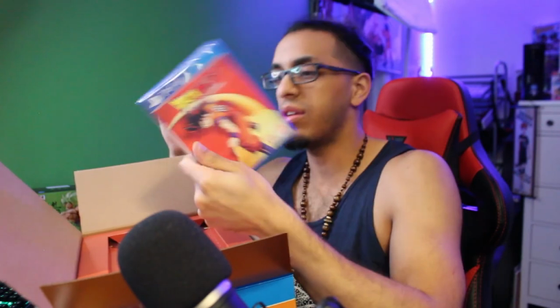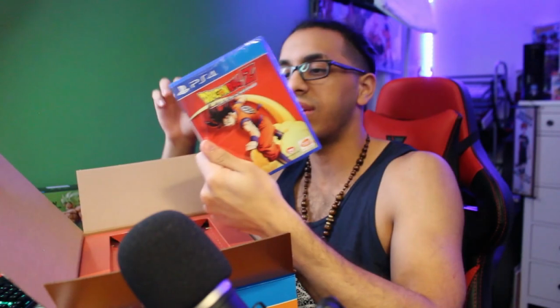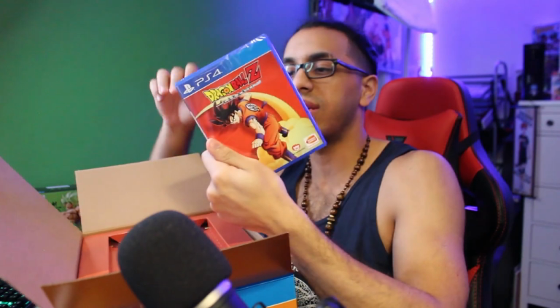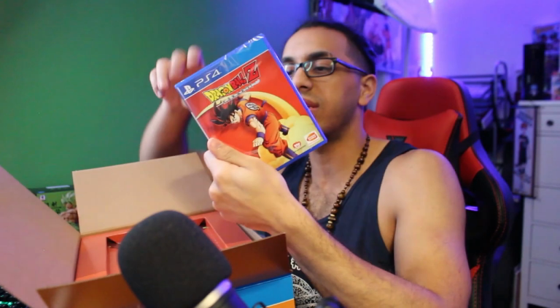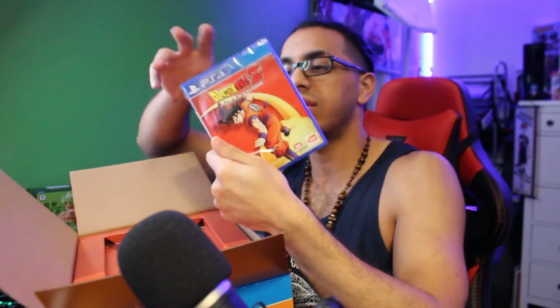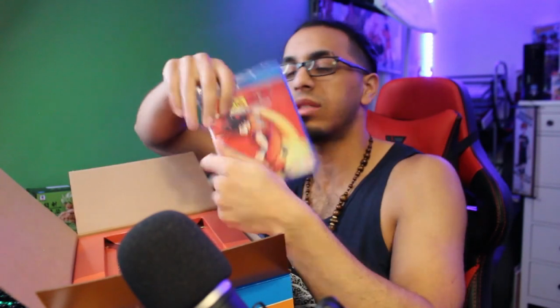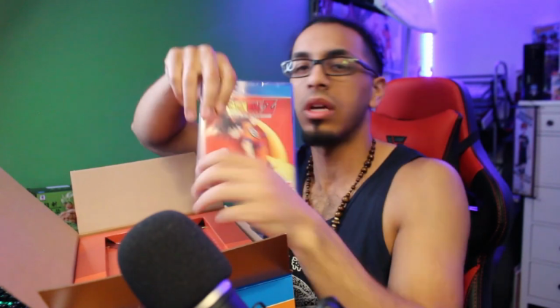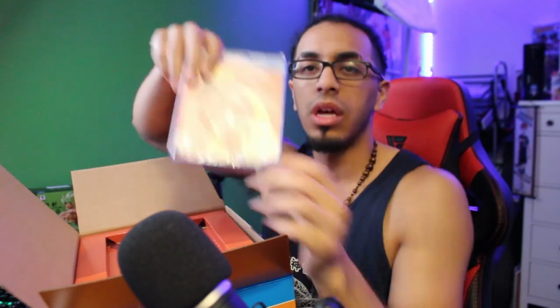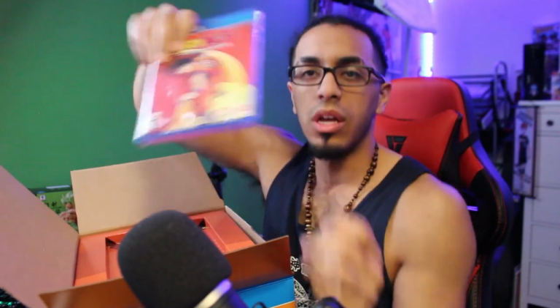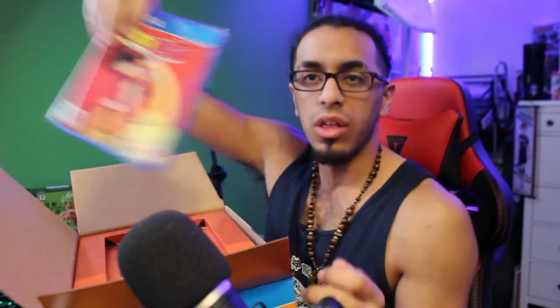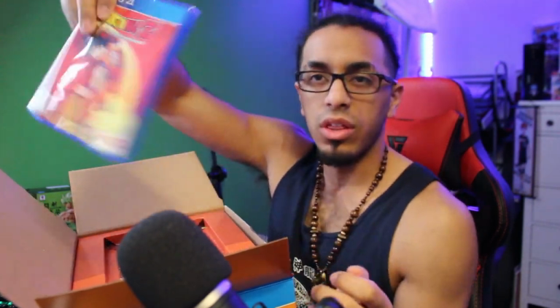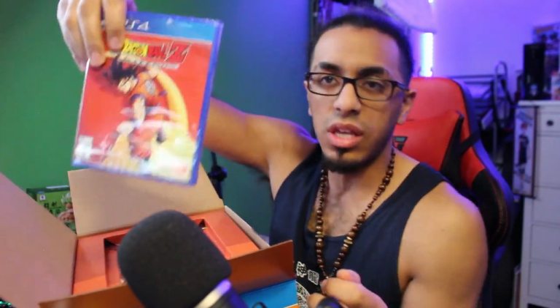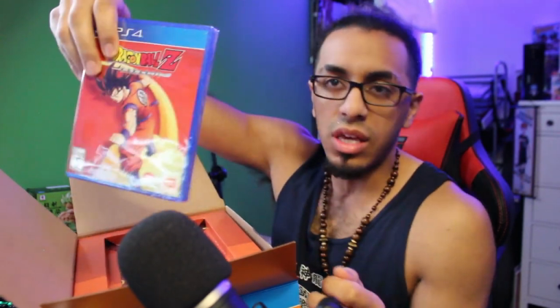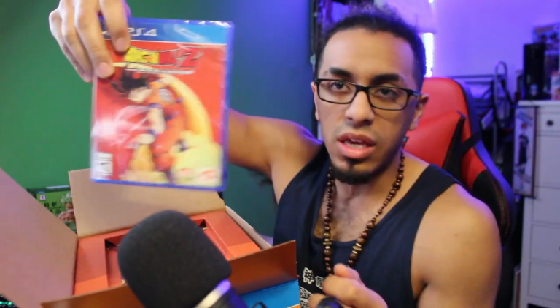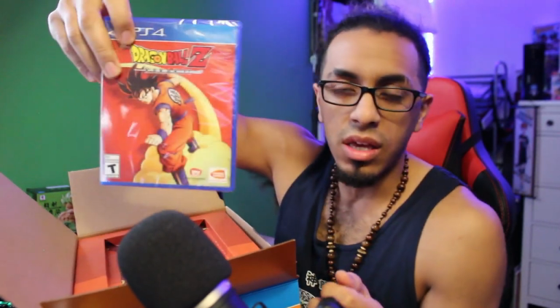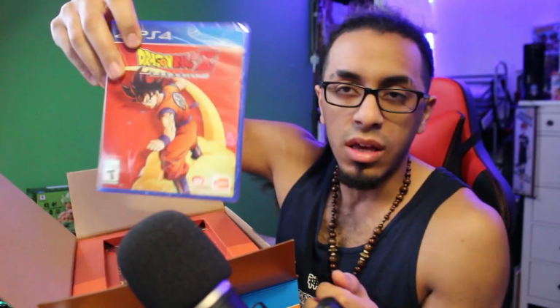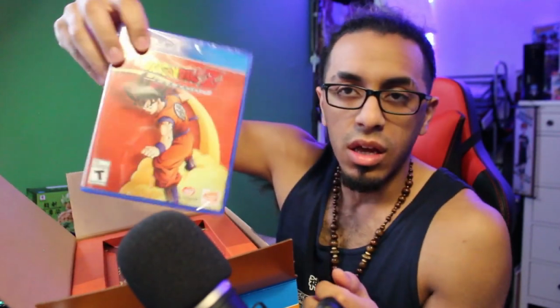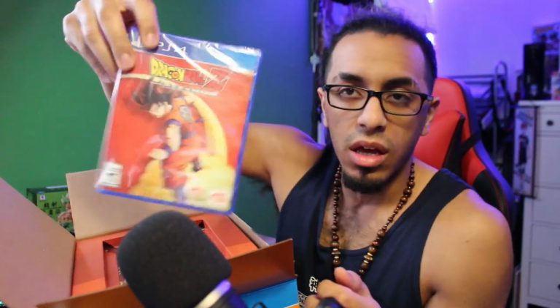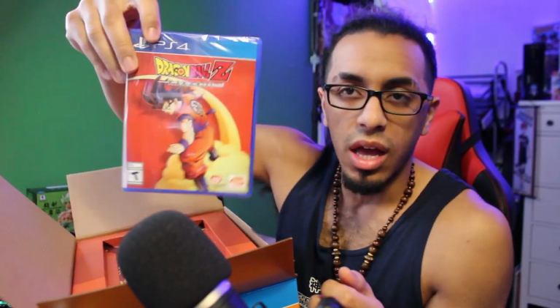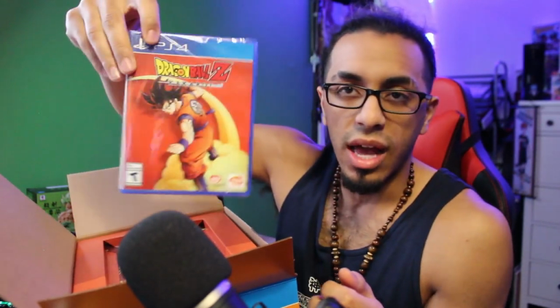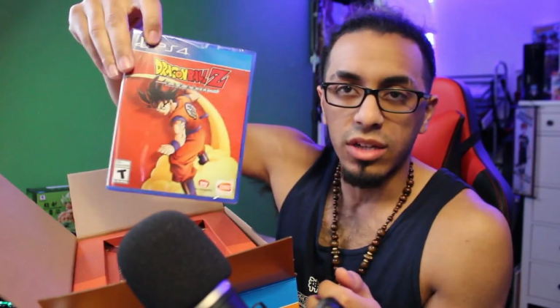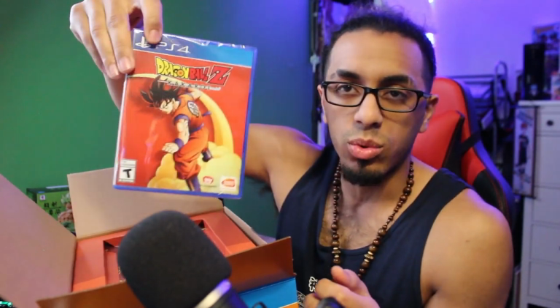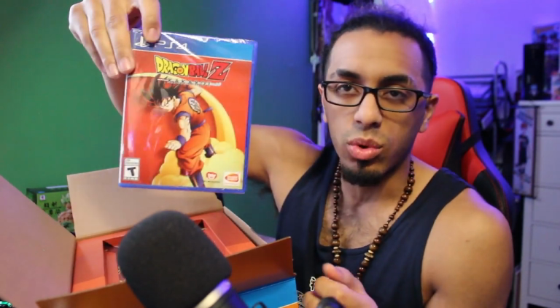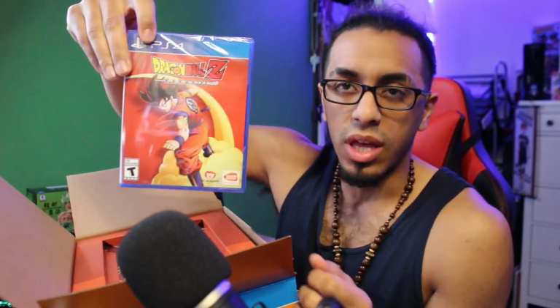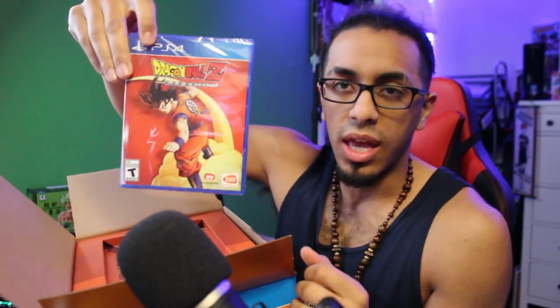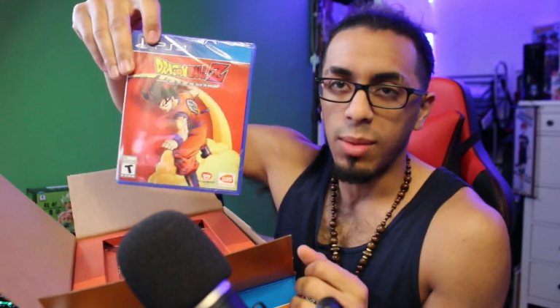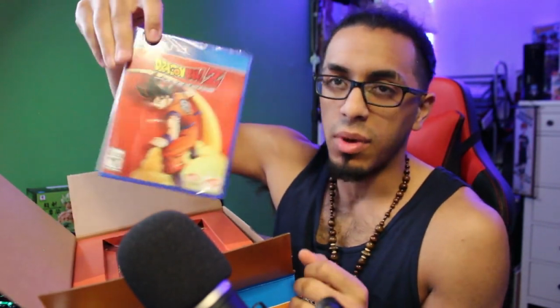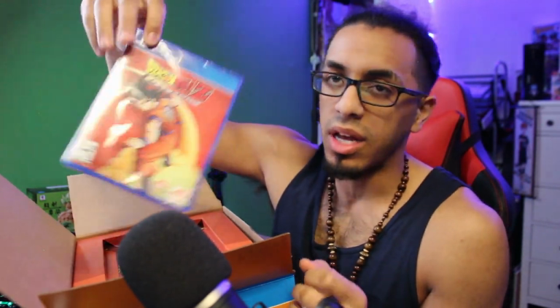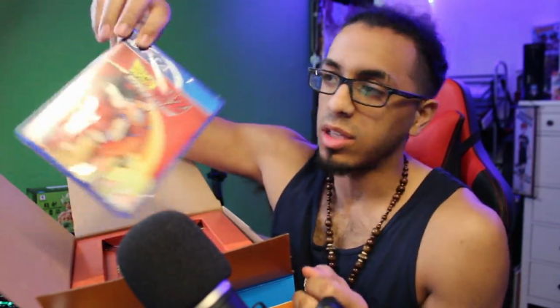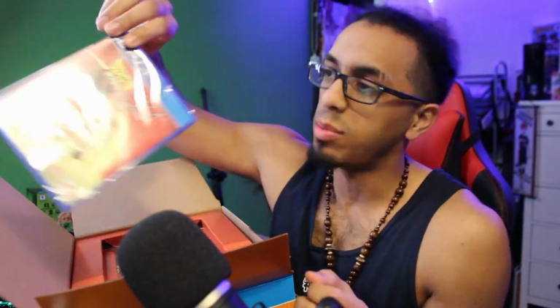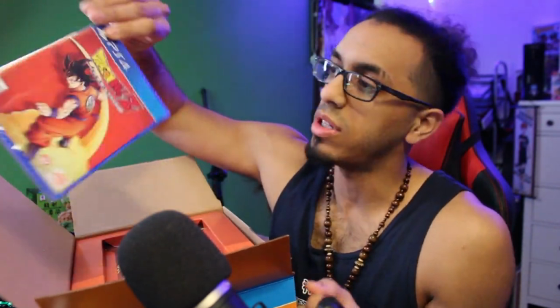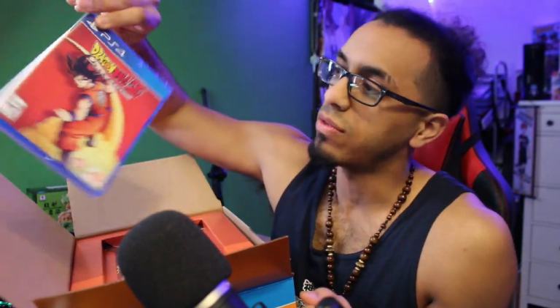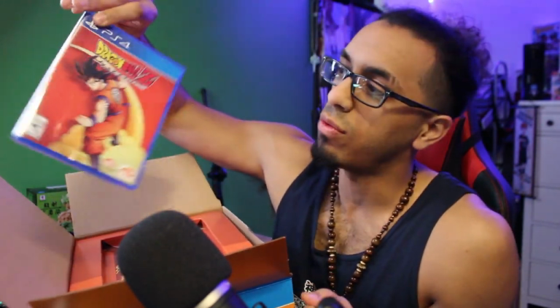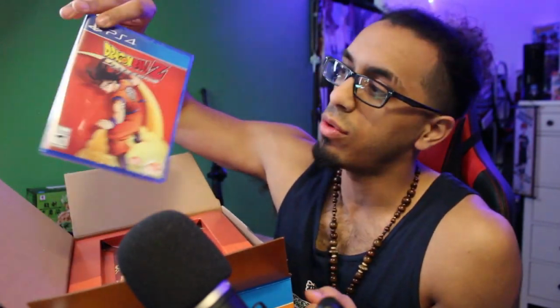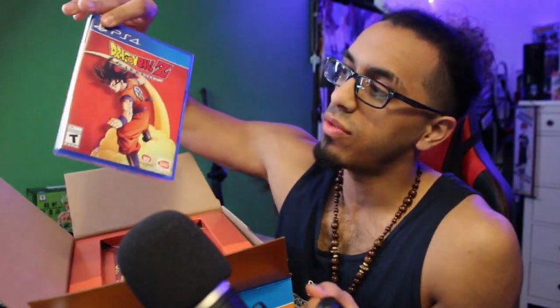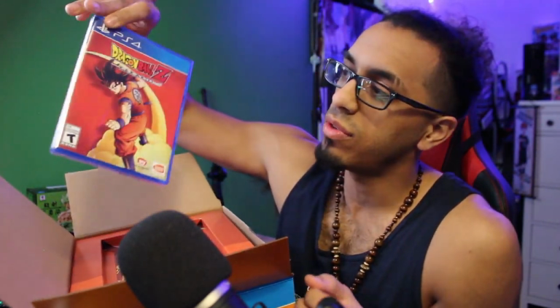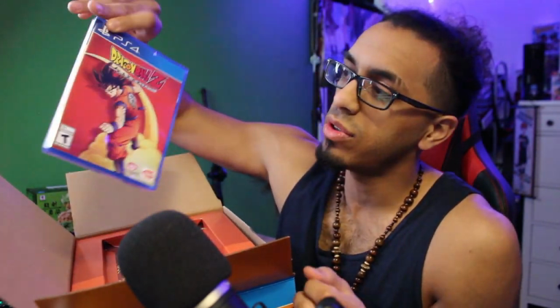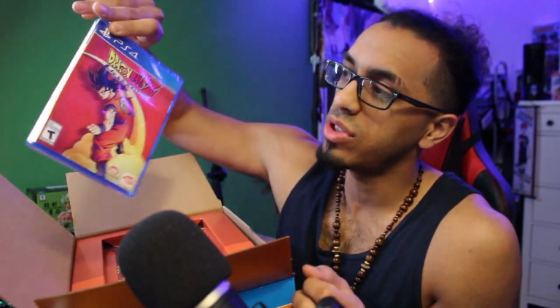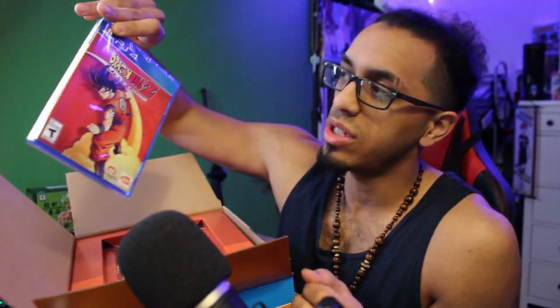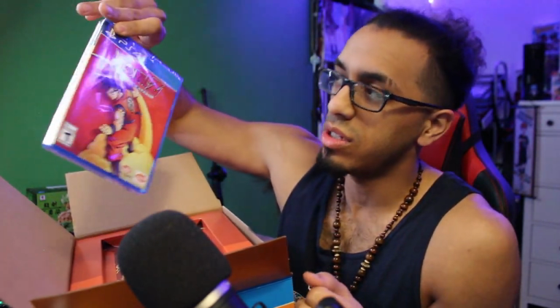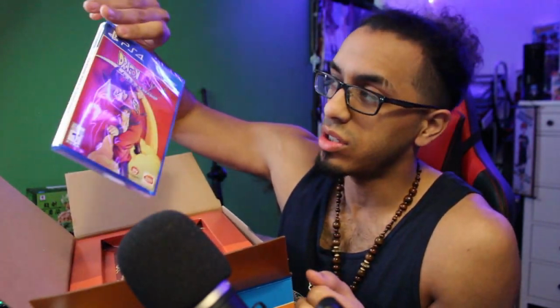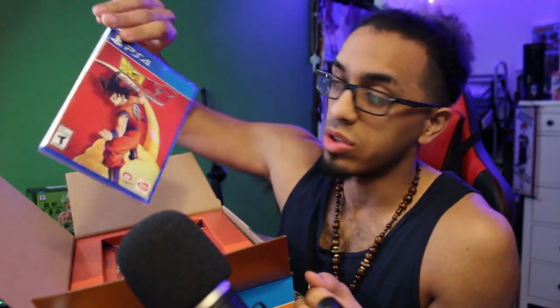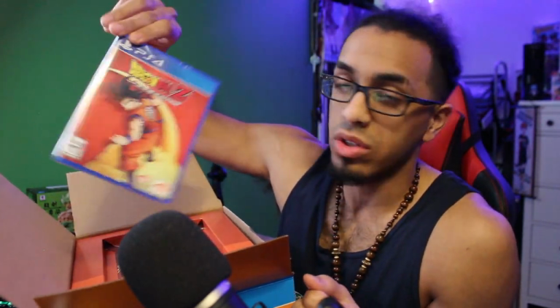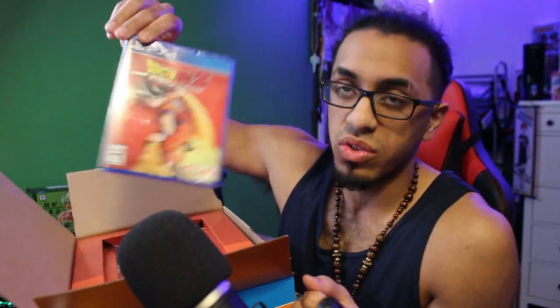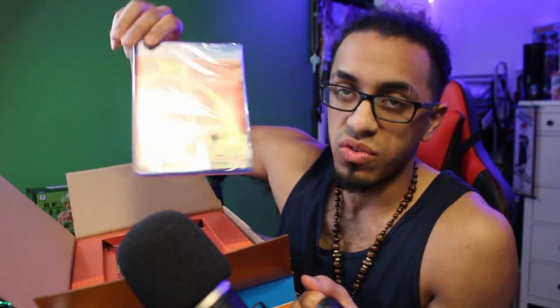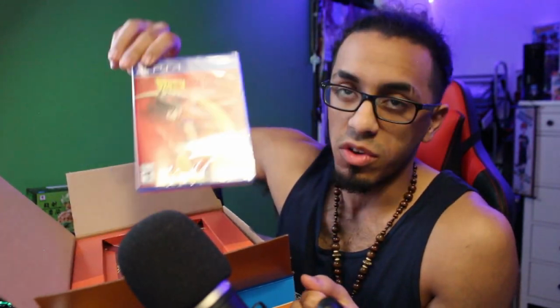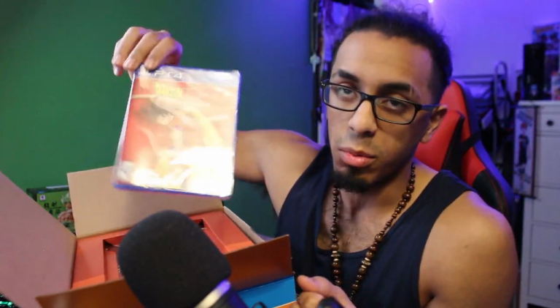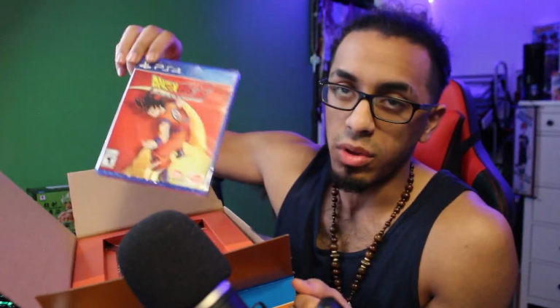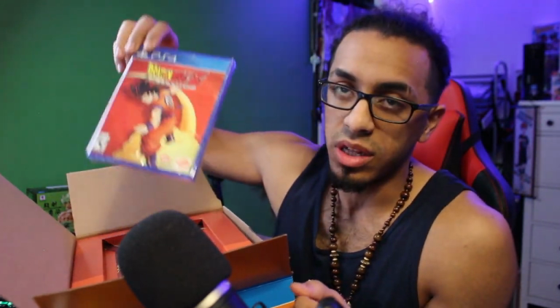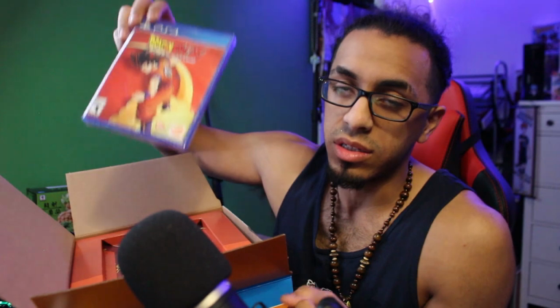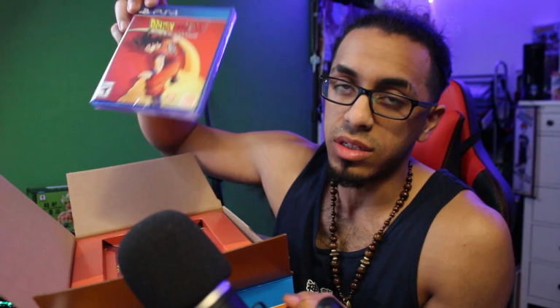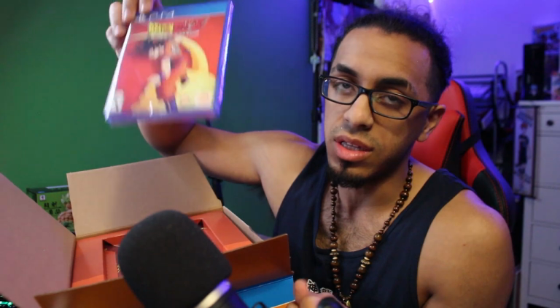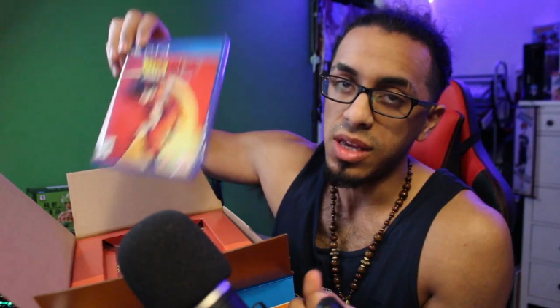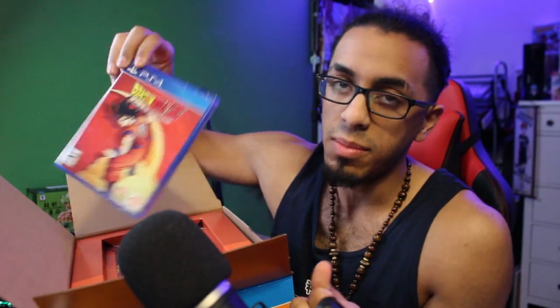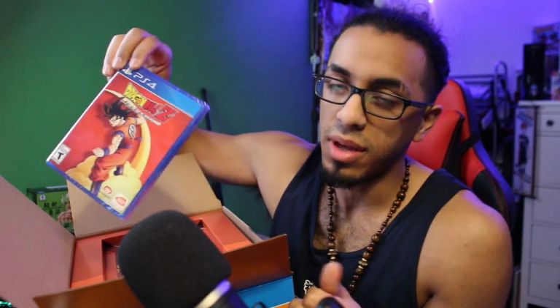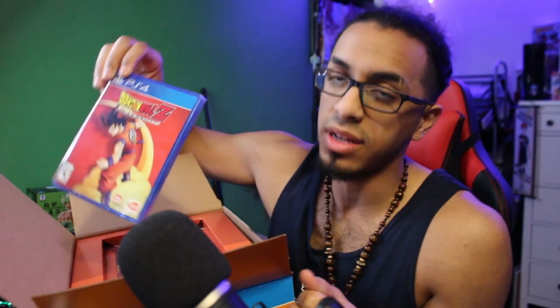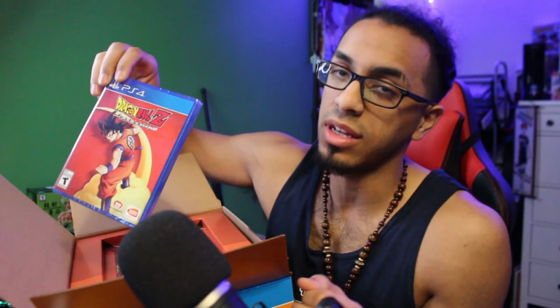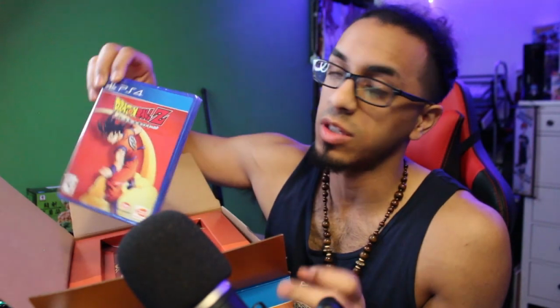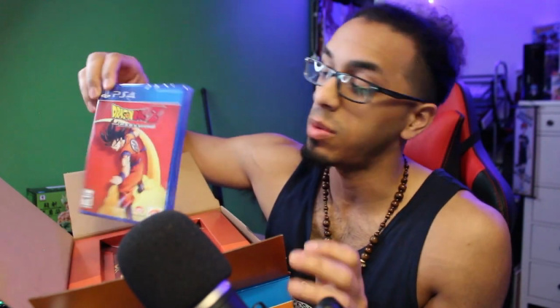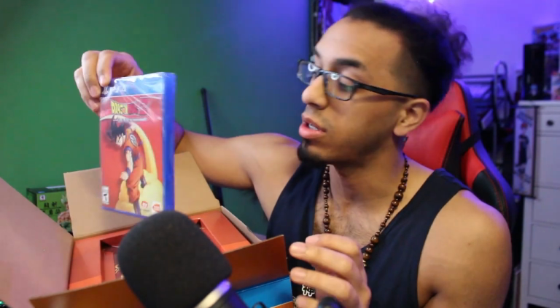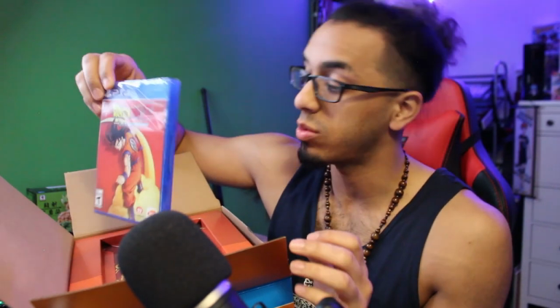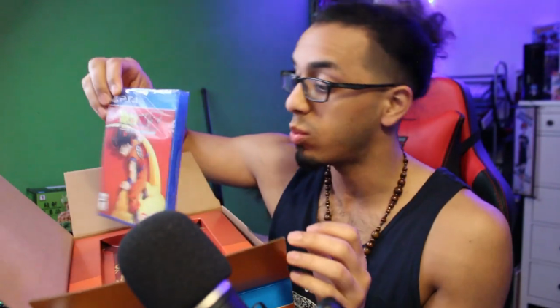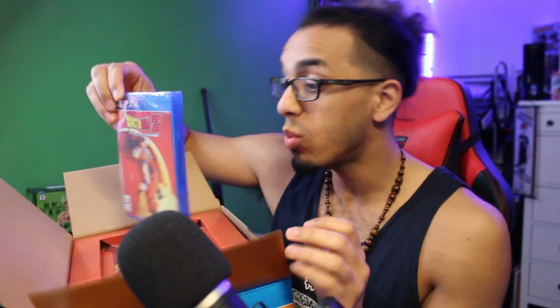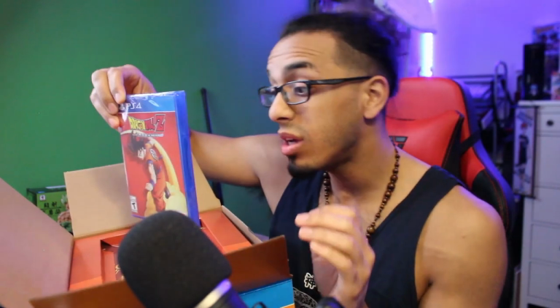Here is the actual game. I got the PS4 version. This is also available on Steam and Xbox One.